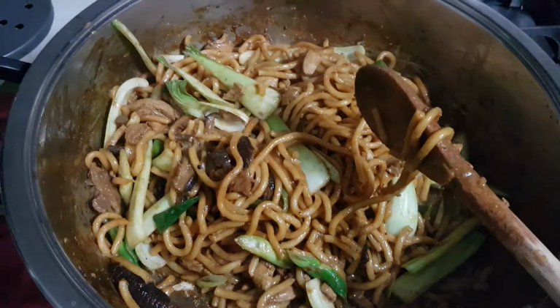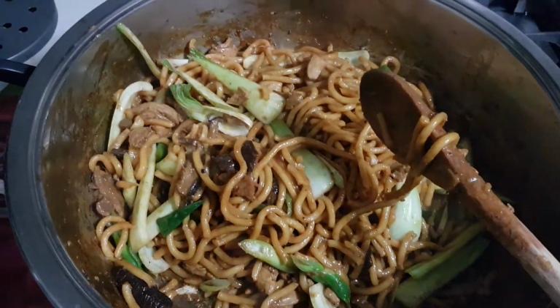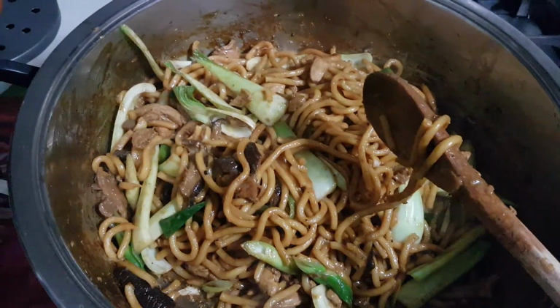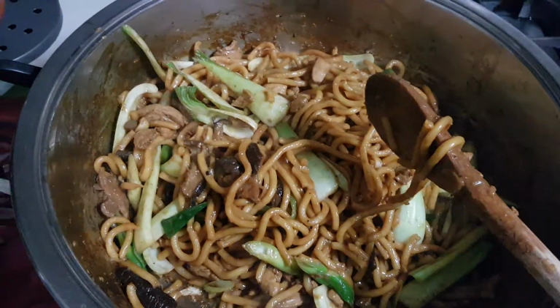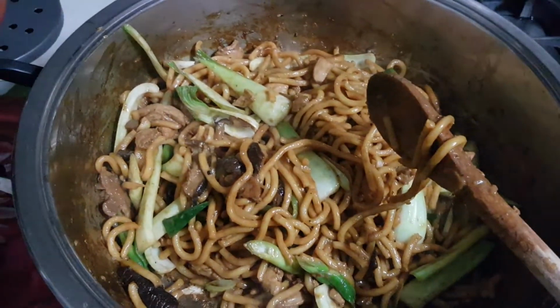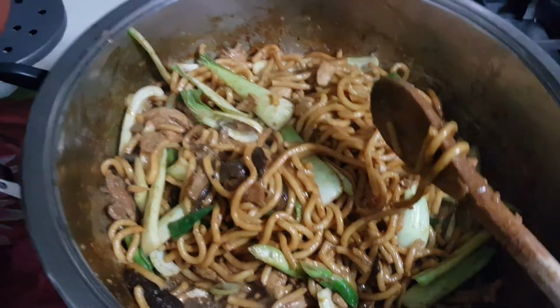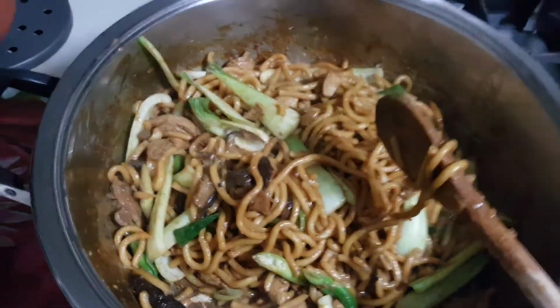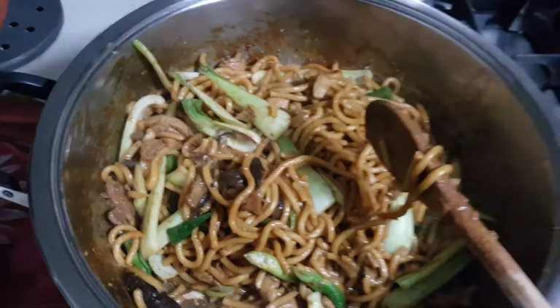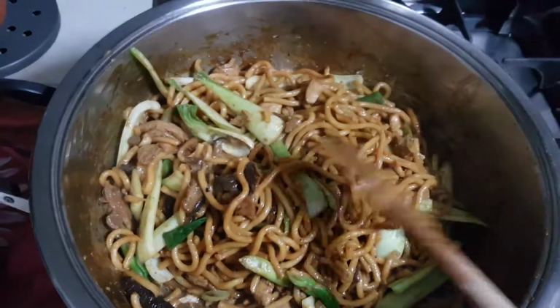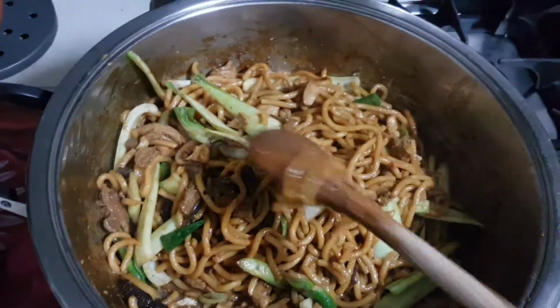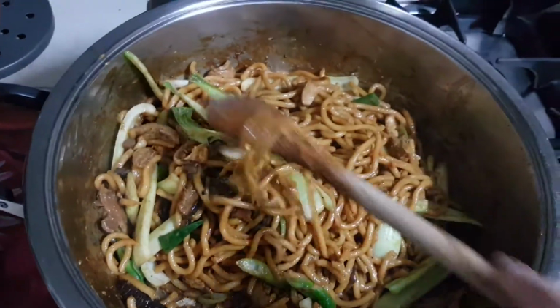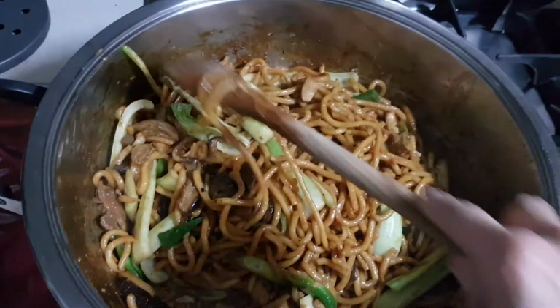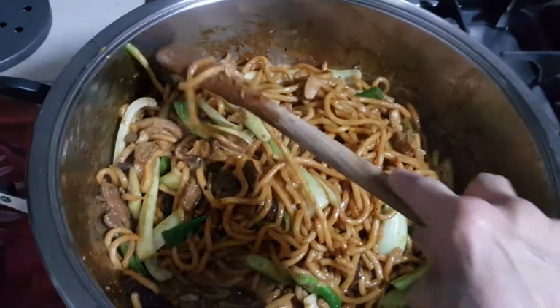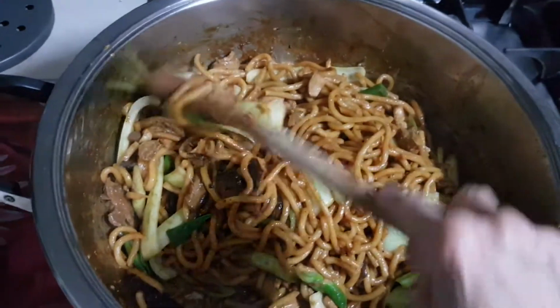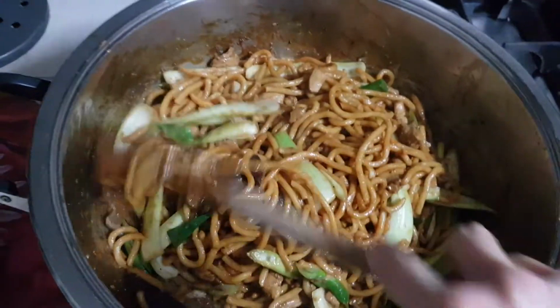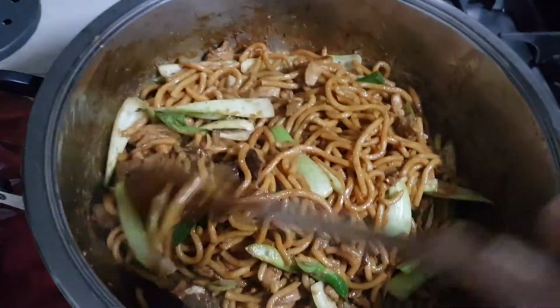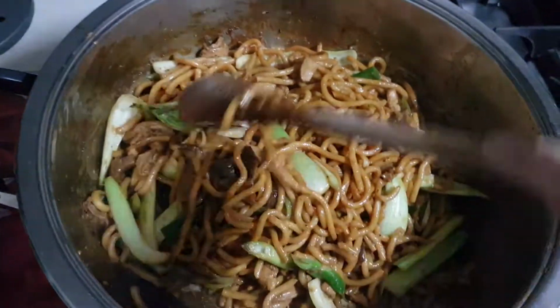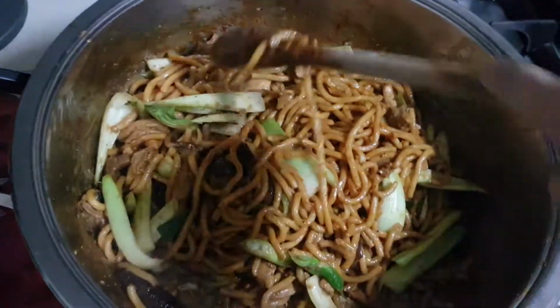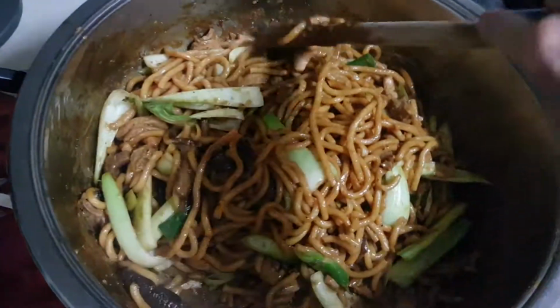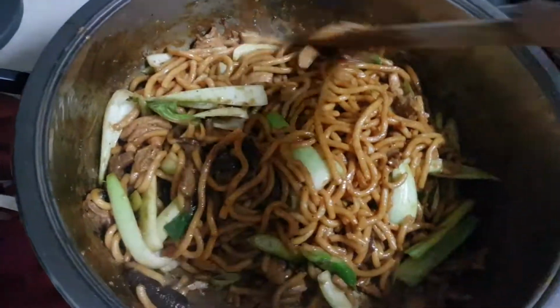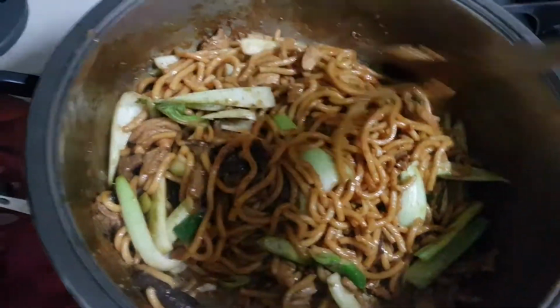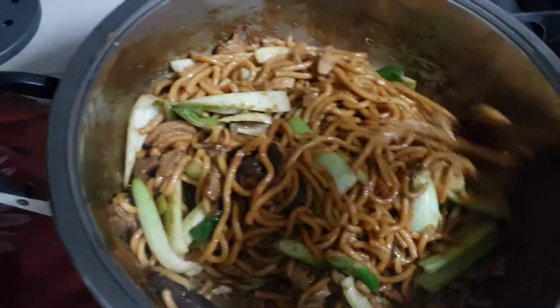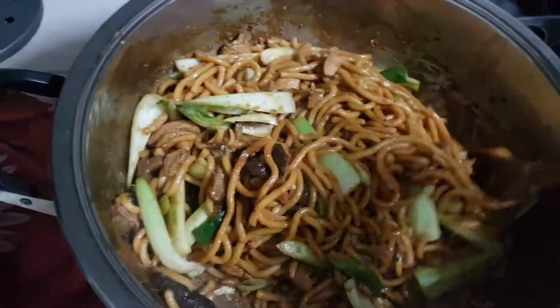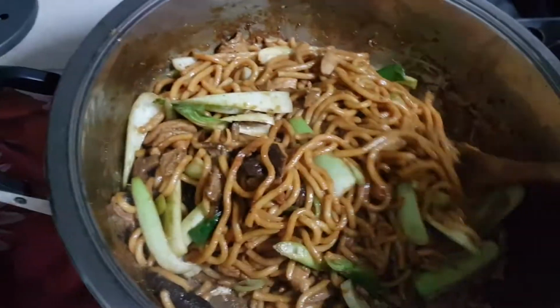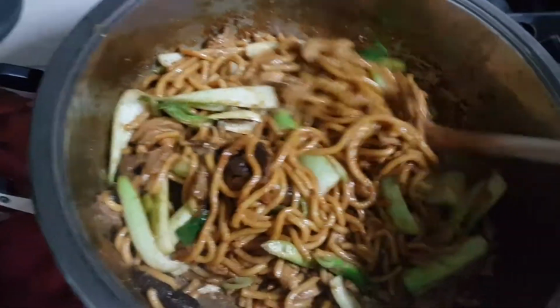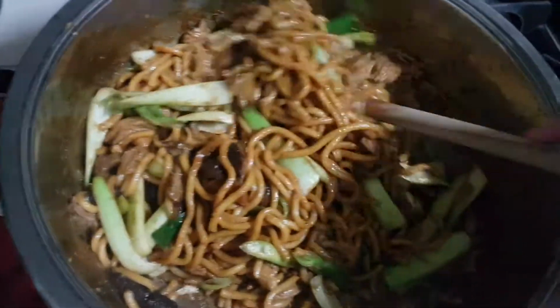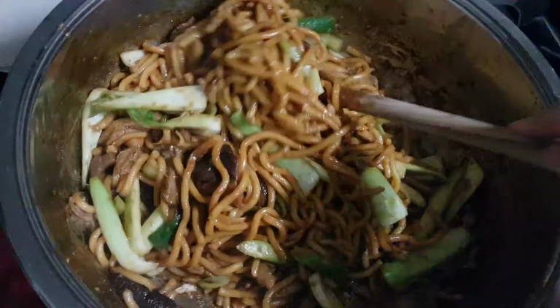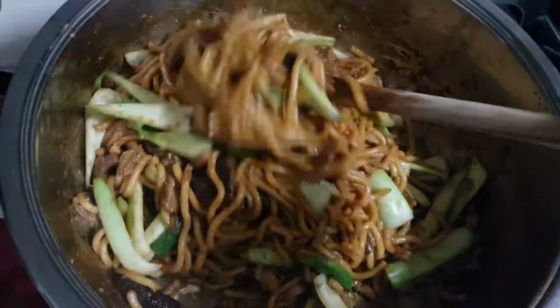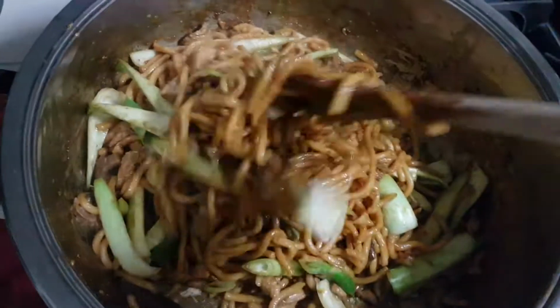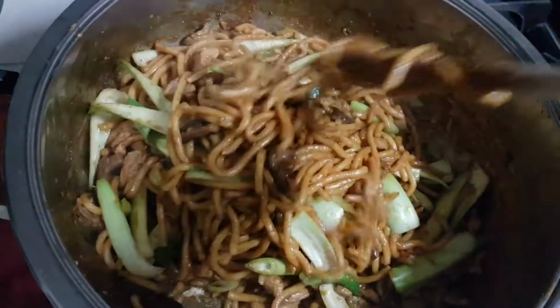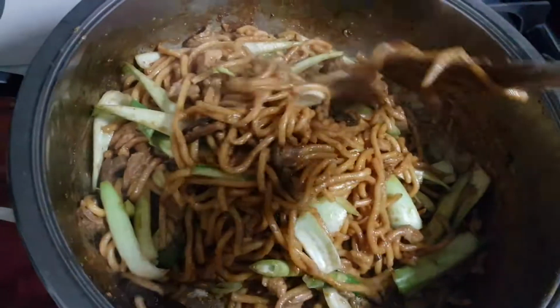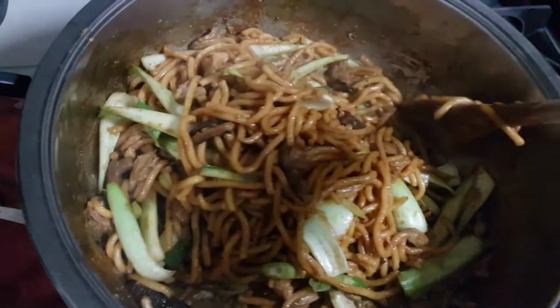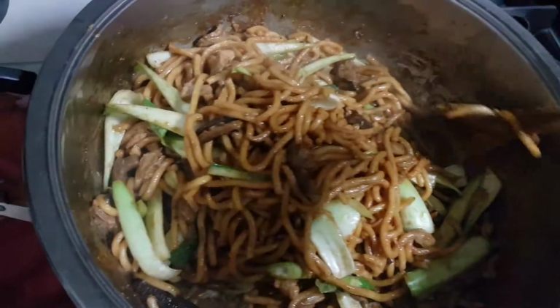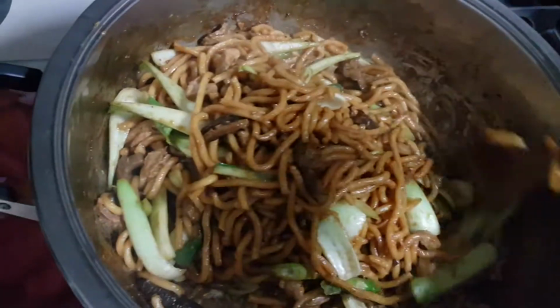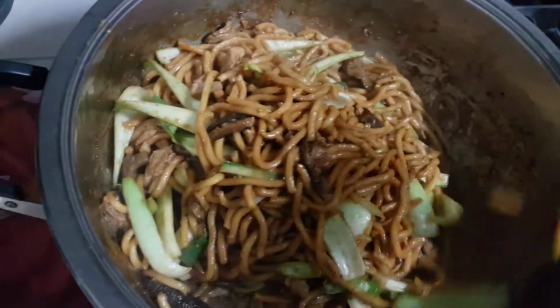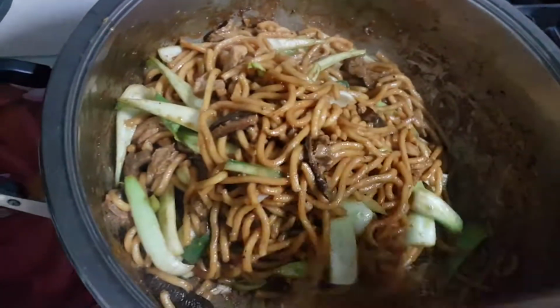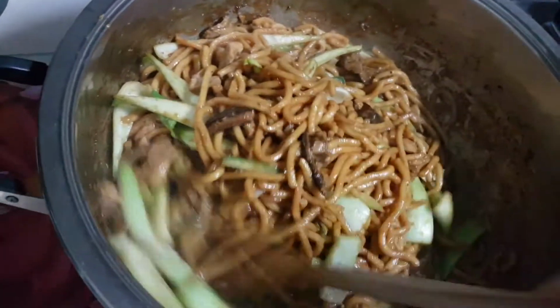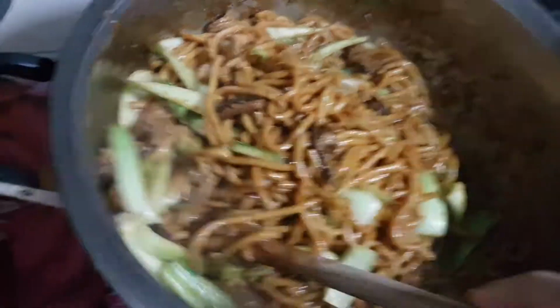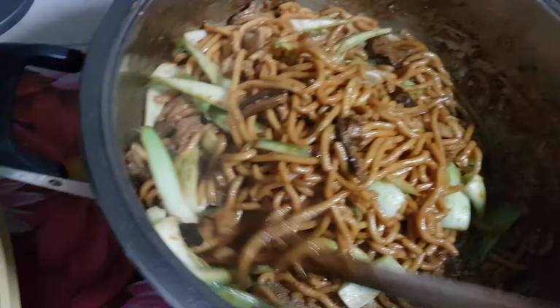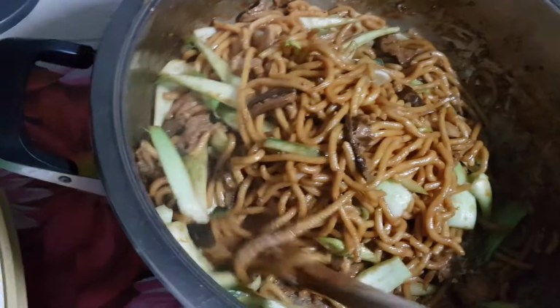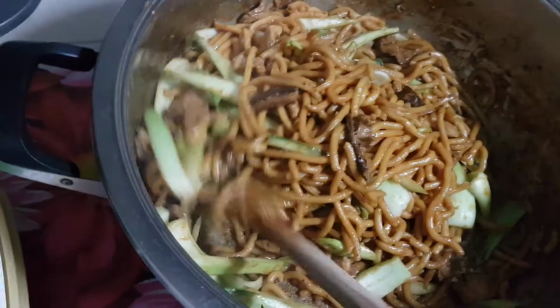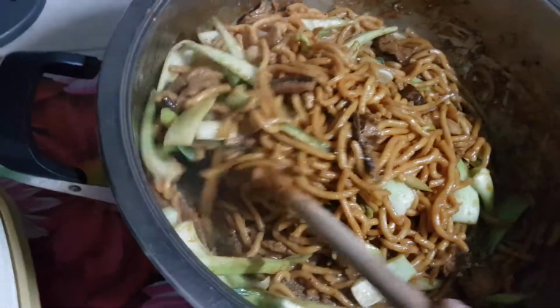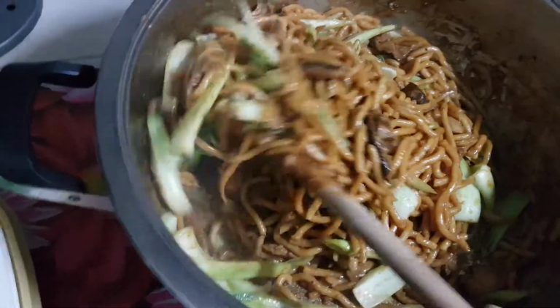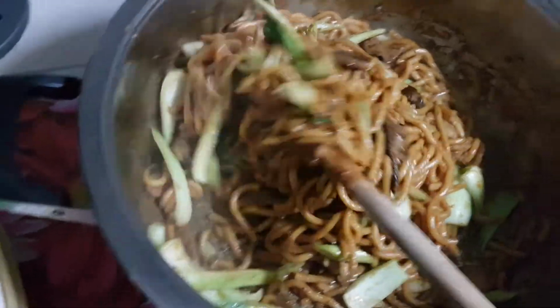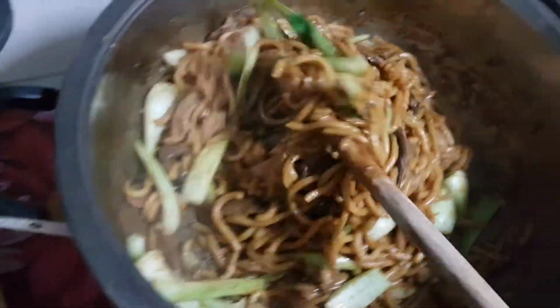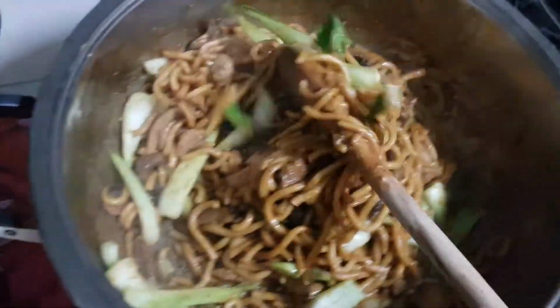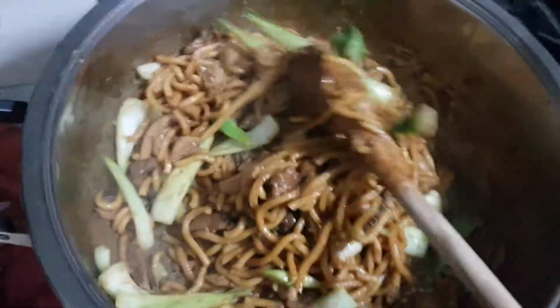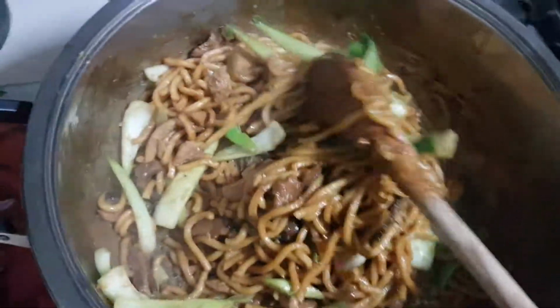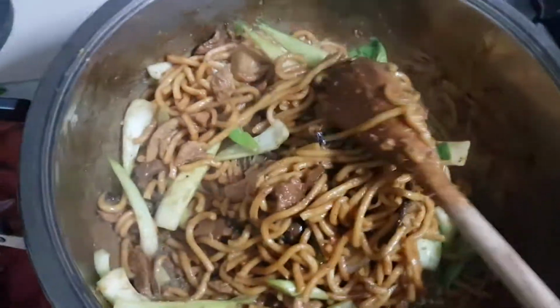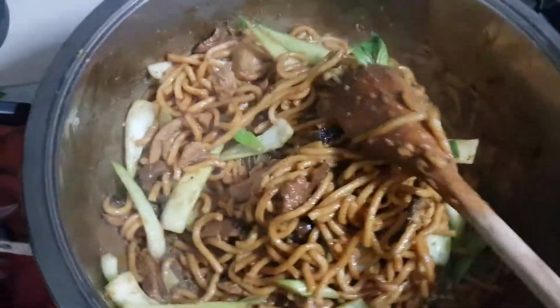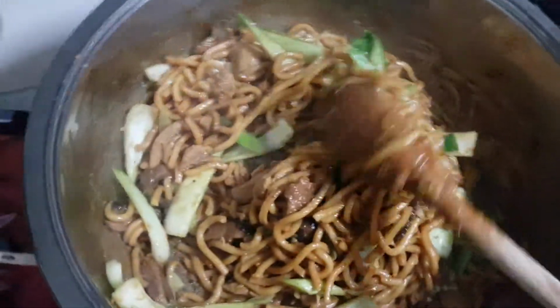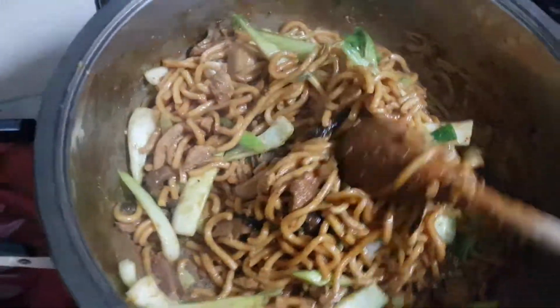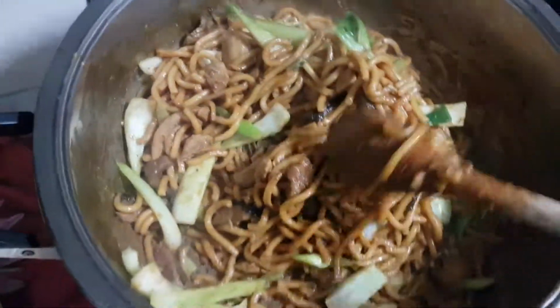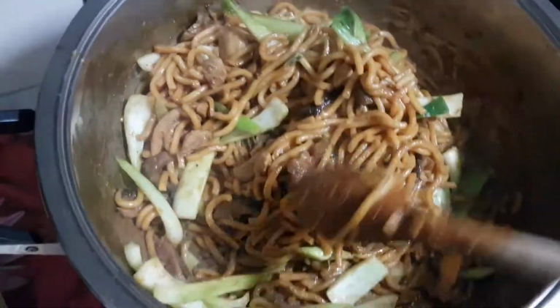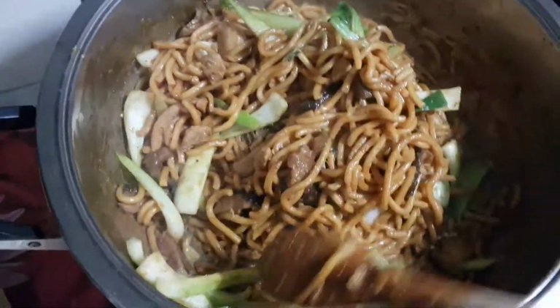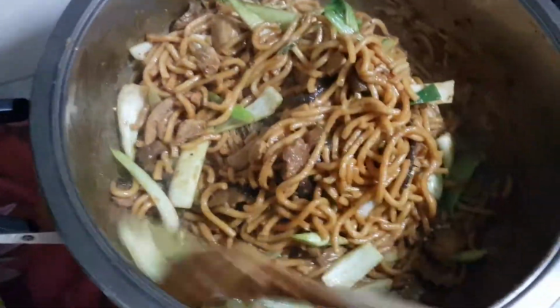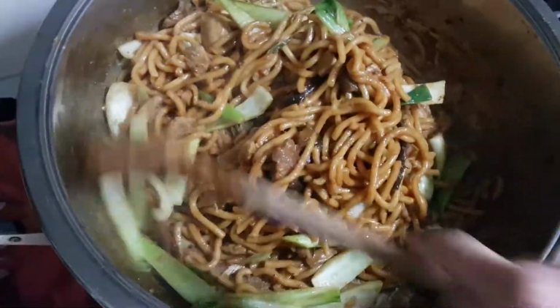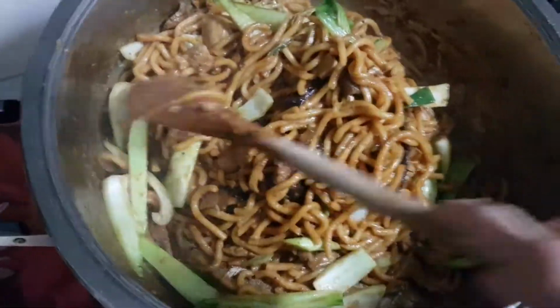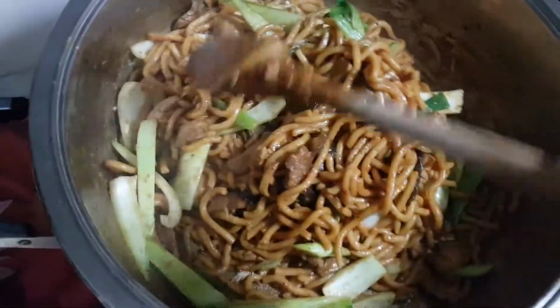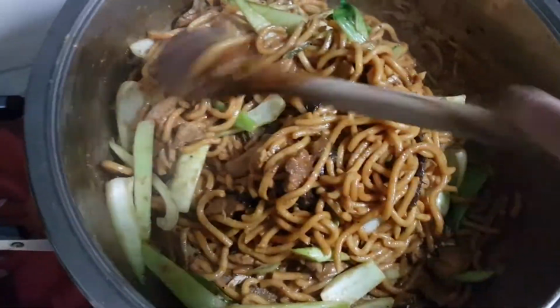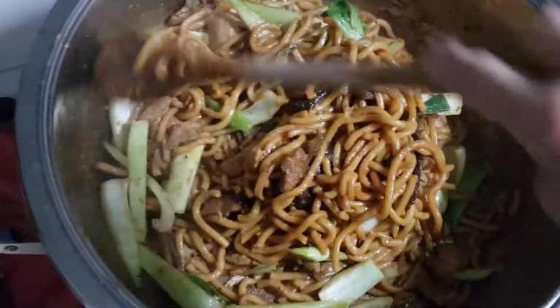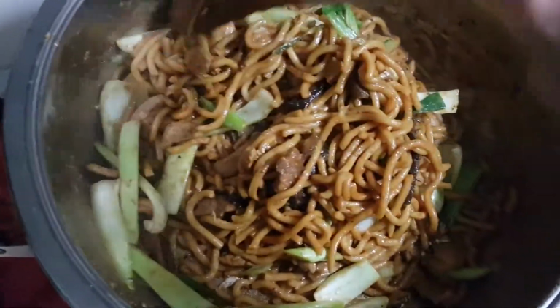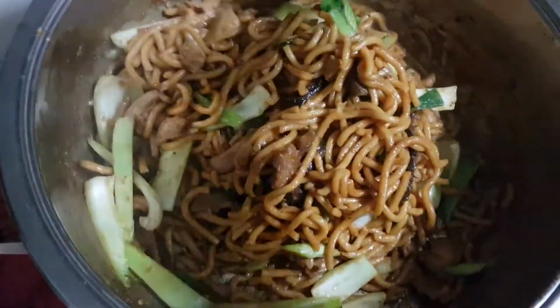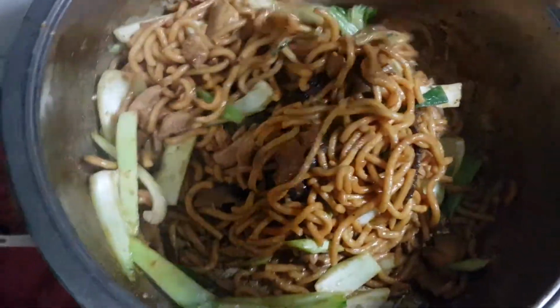Hi, I'm Nancy from CookingNancy's channel. This is a very nice Hokkien noodles. You can scroll down and see how I've cooked this.